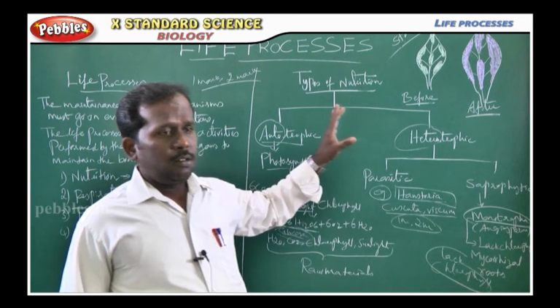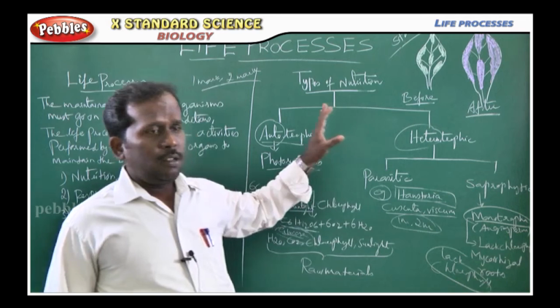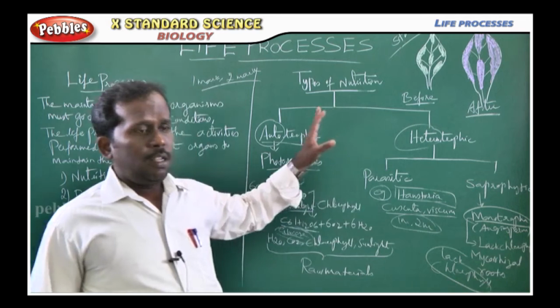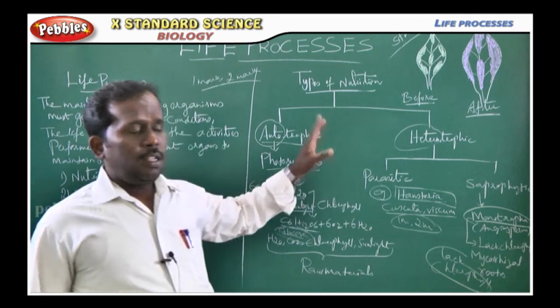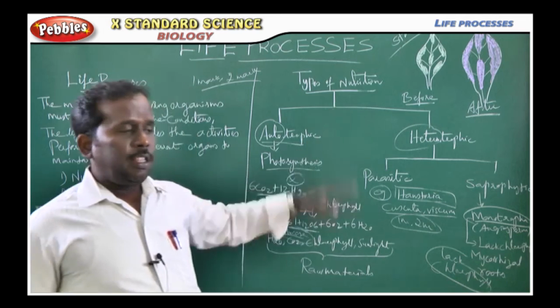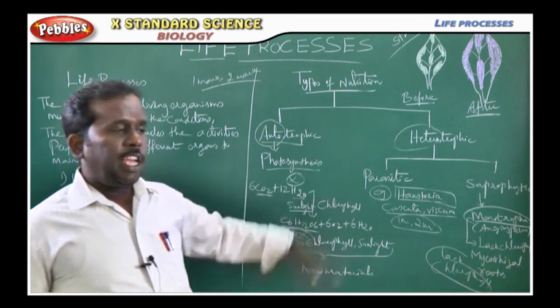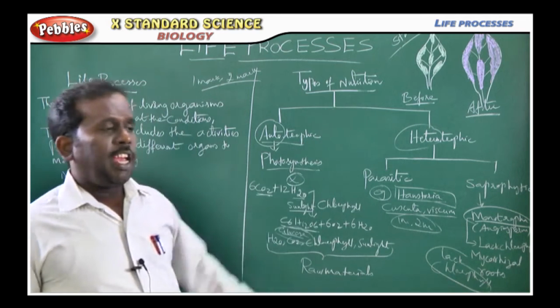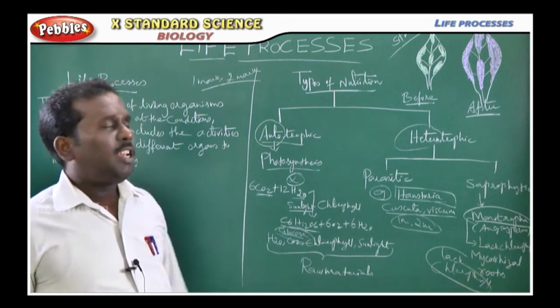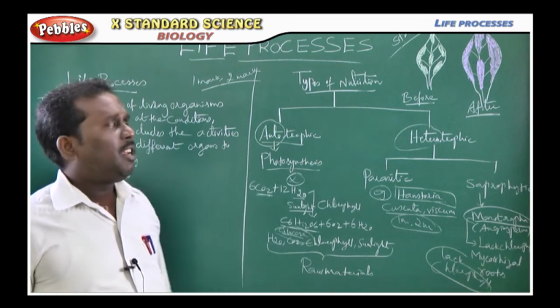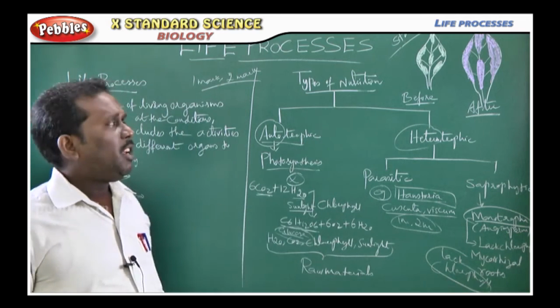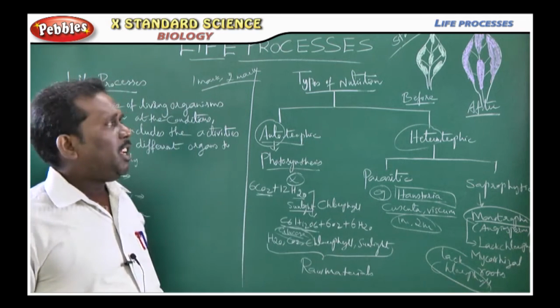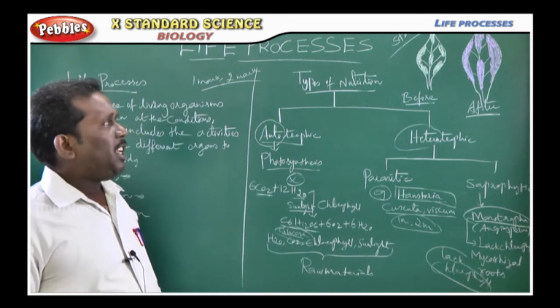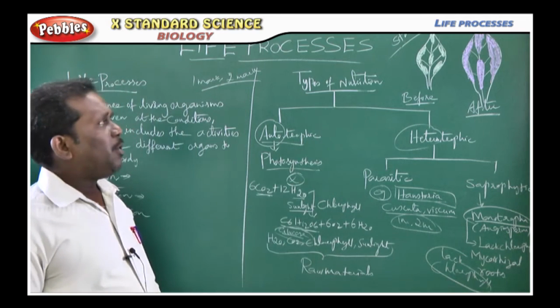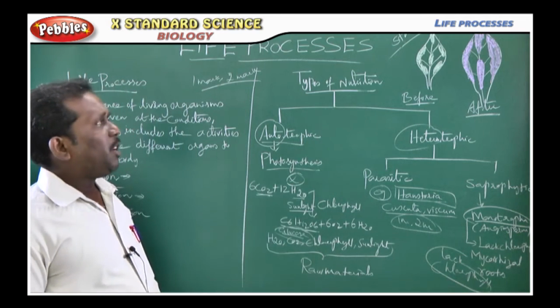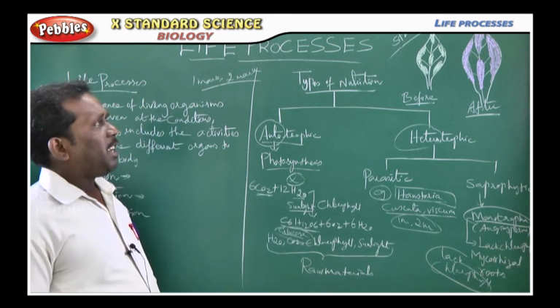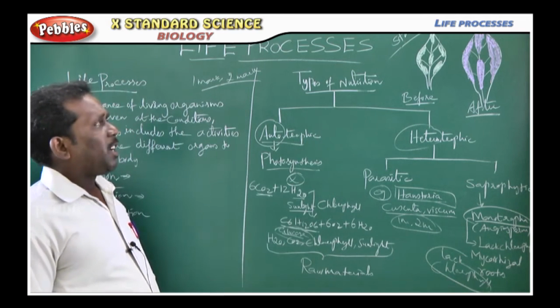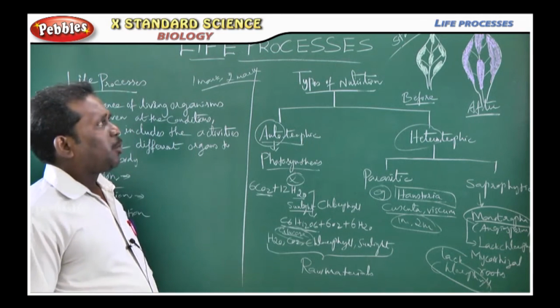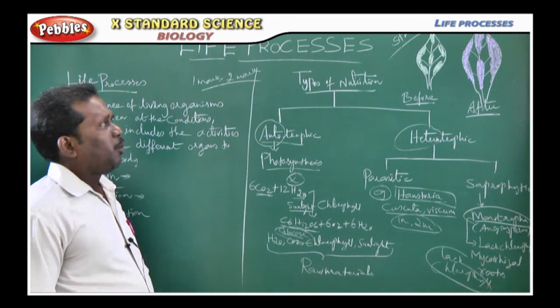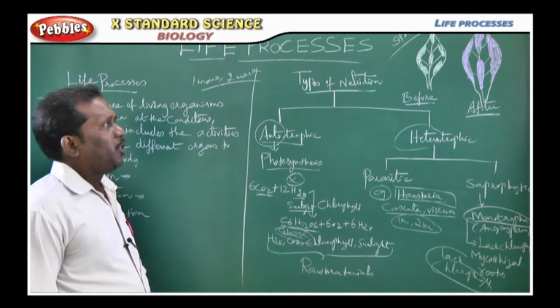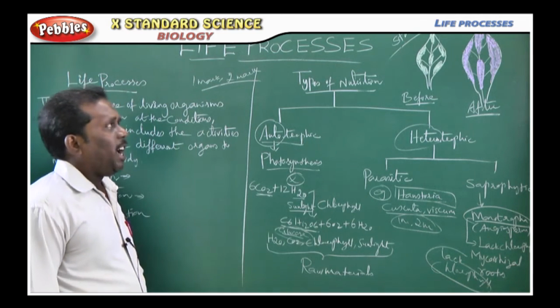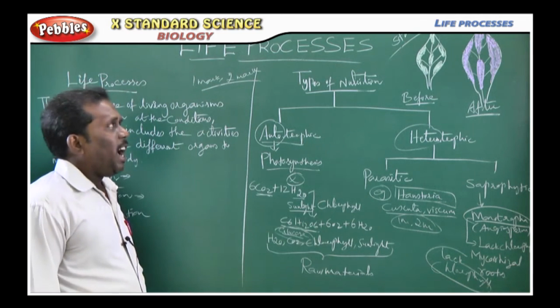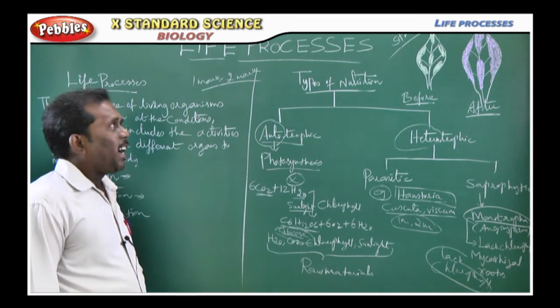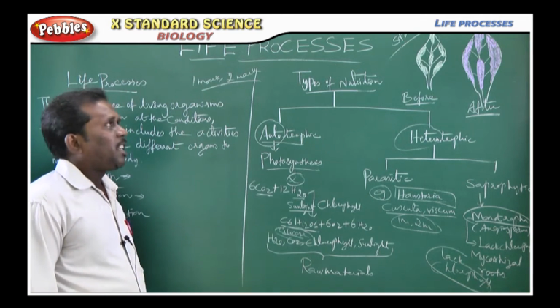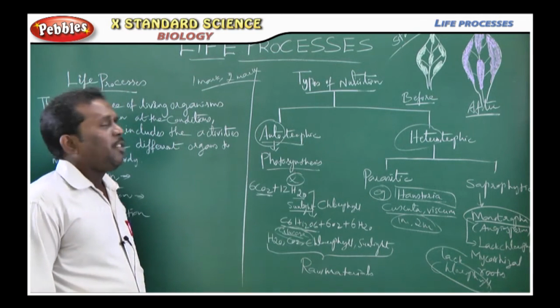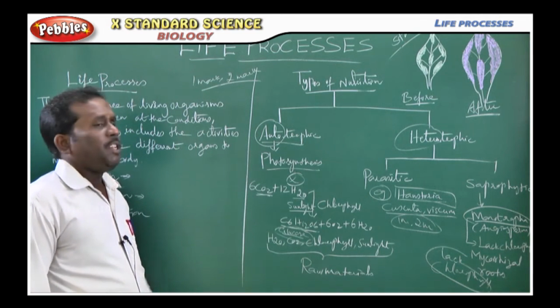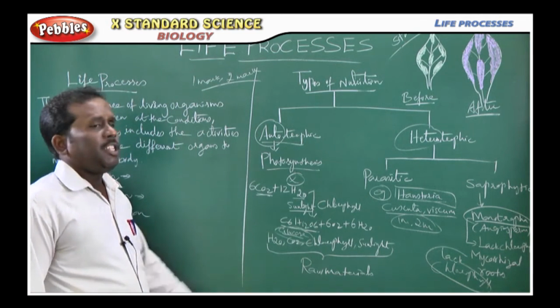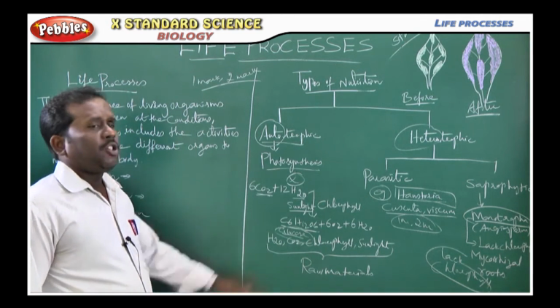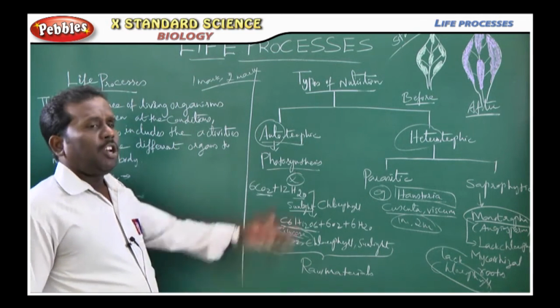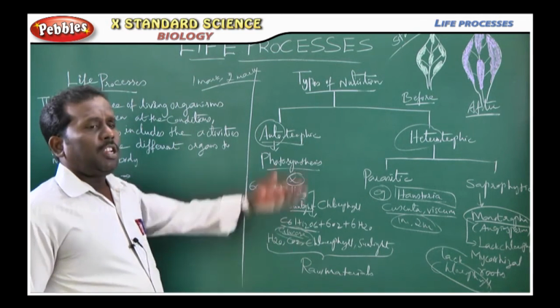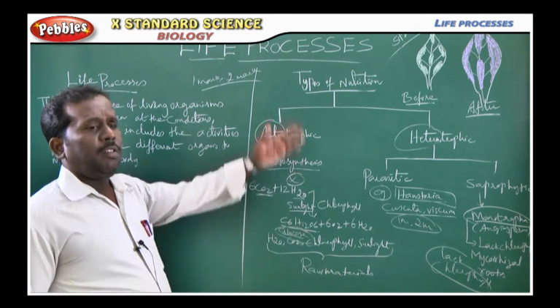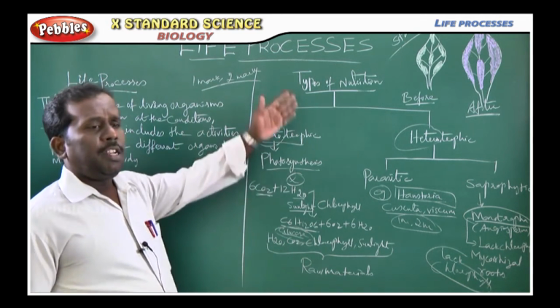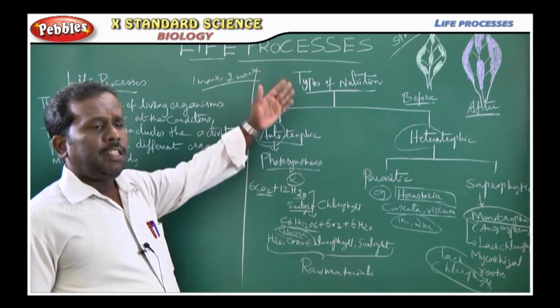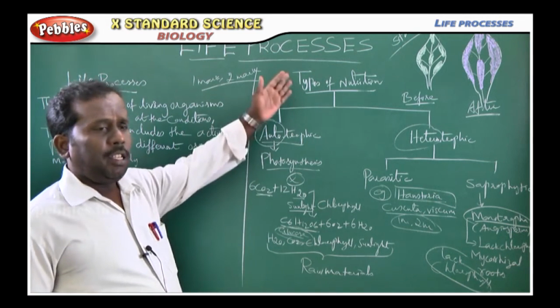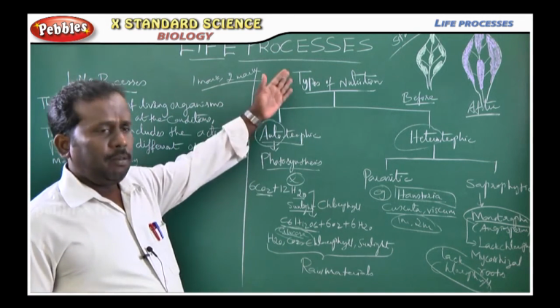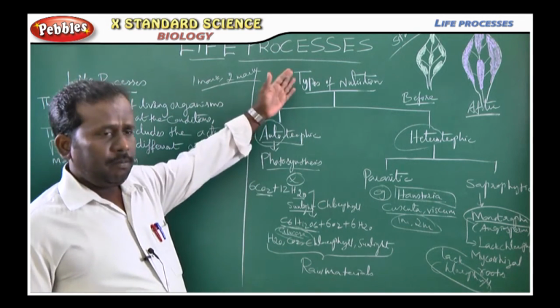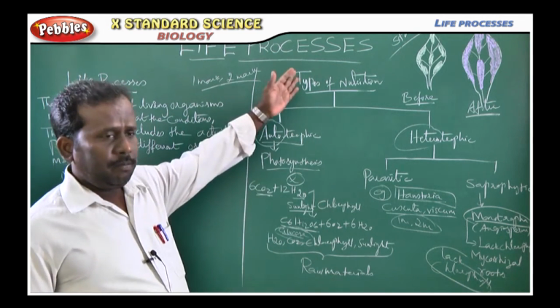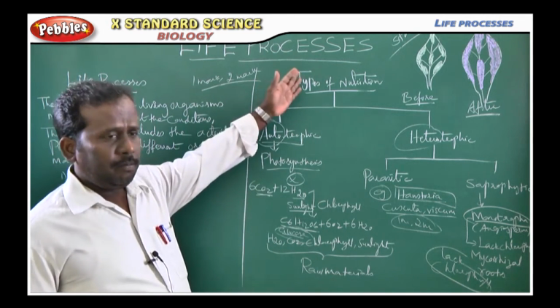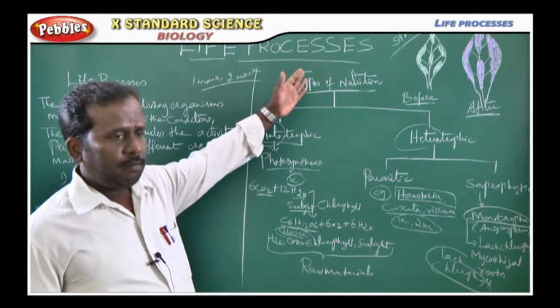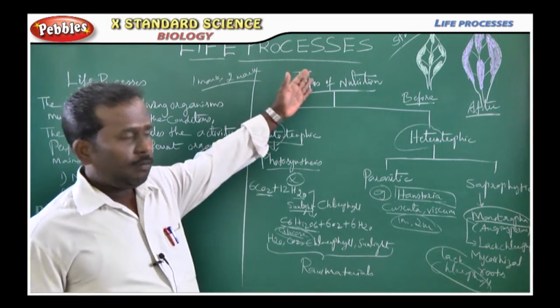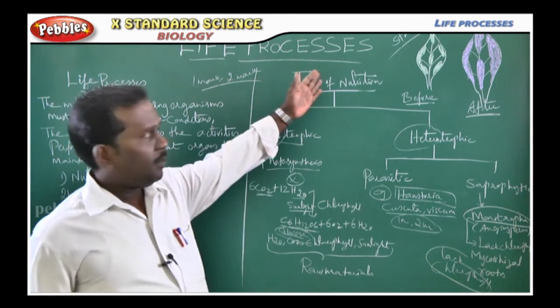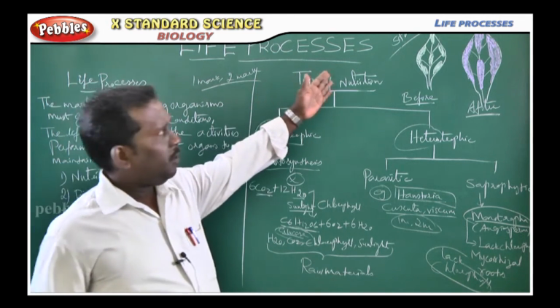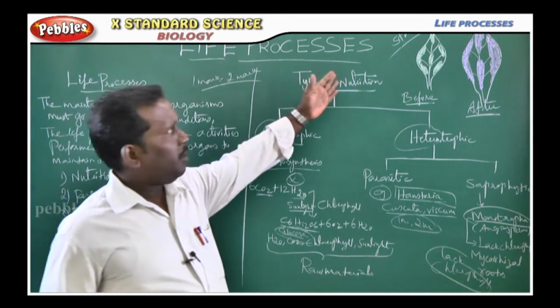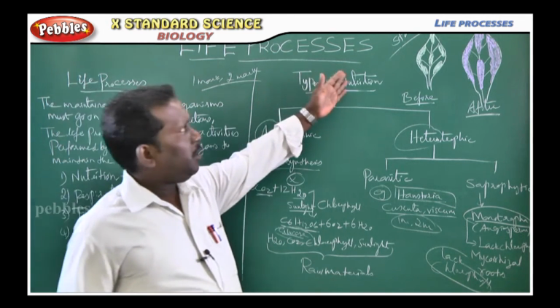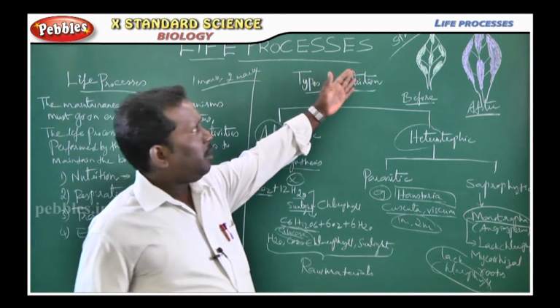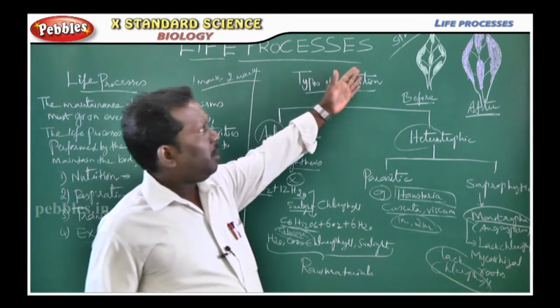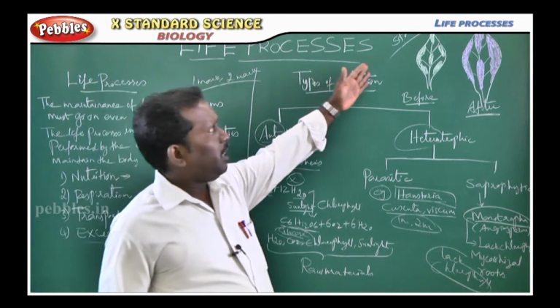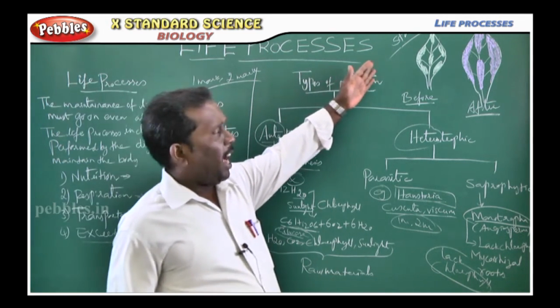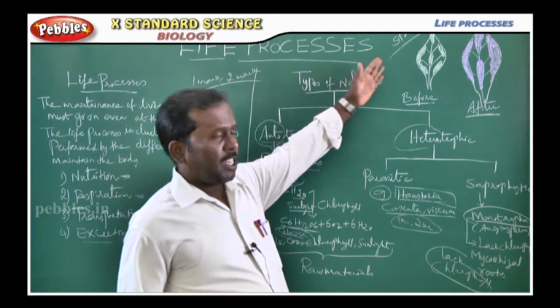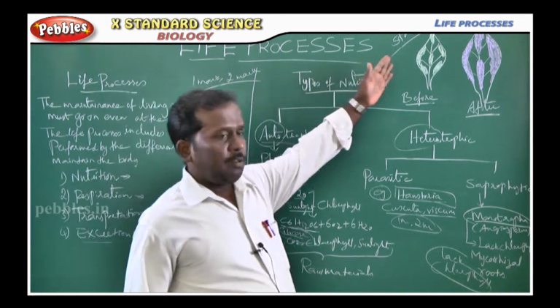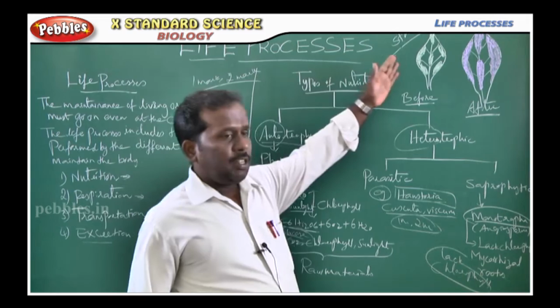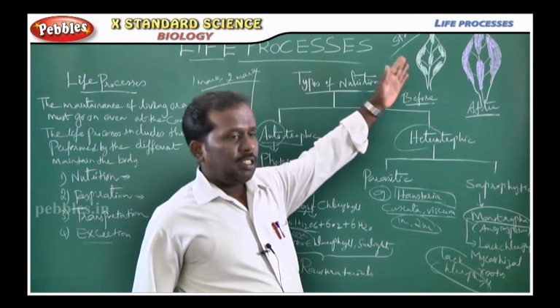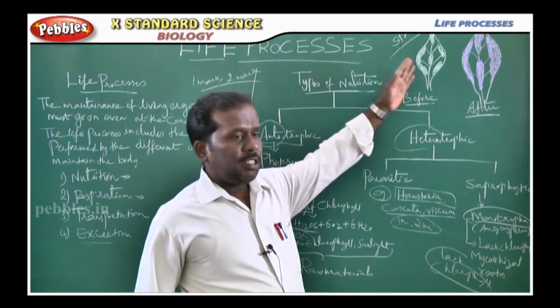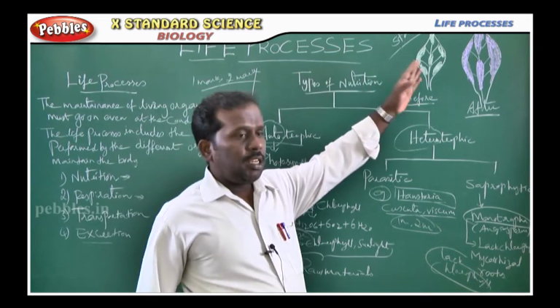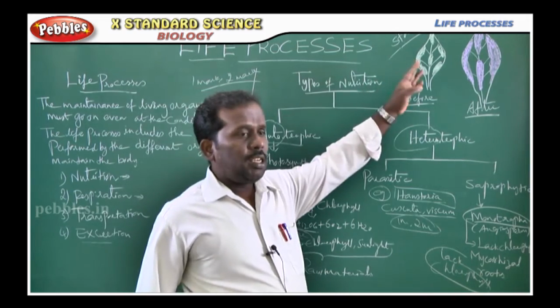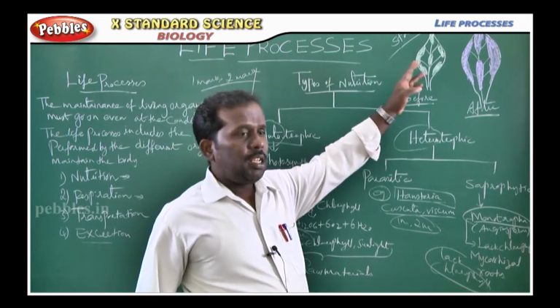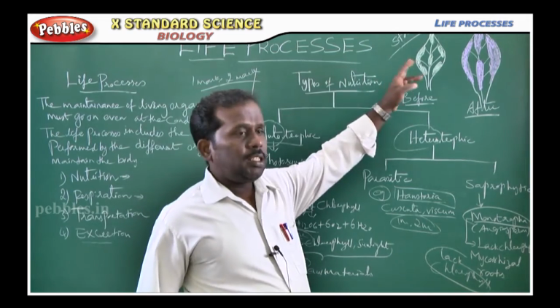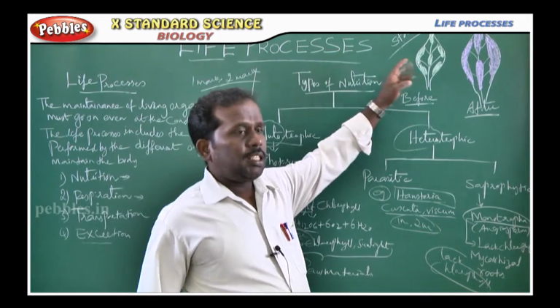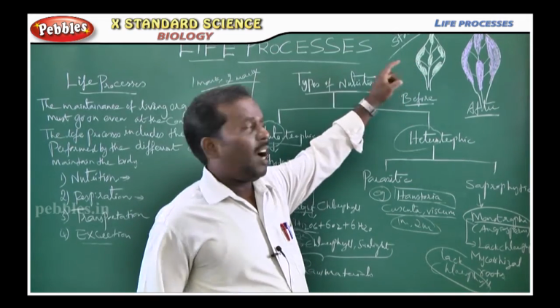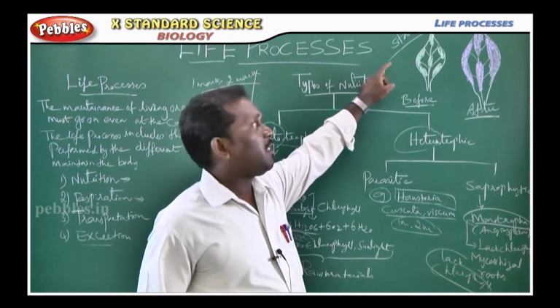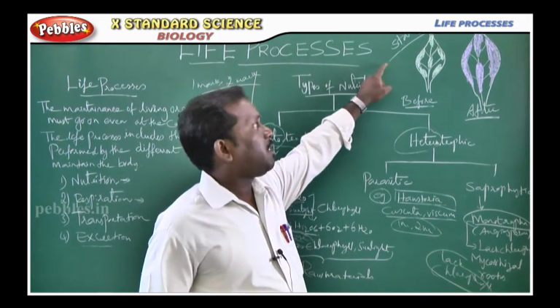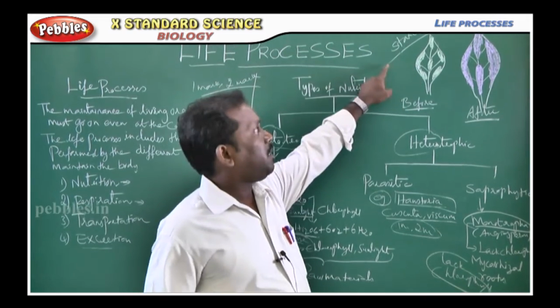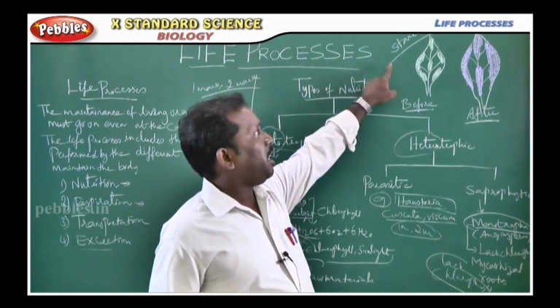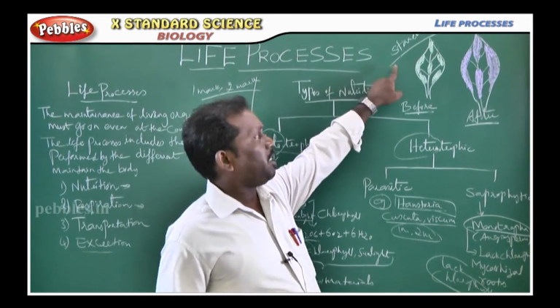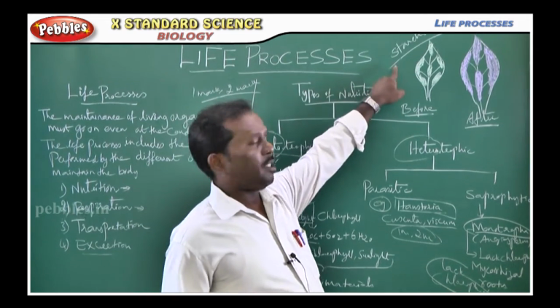Then, in your textbook, the activities are given there. The activities — starch test.